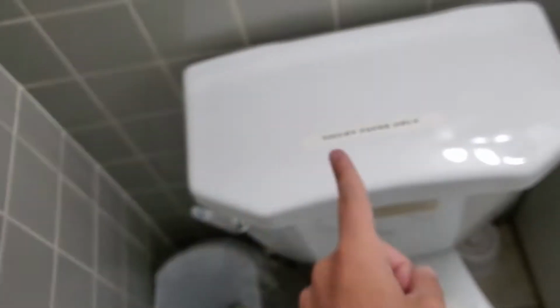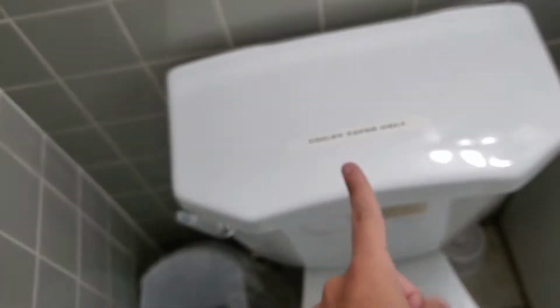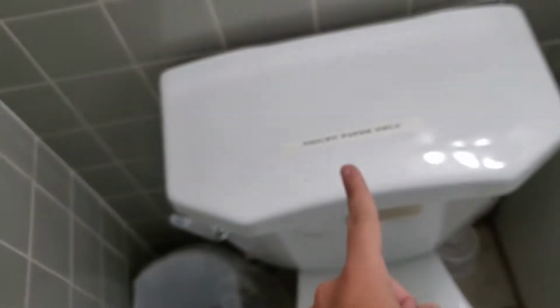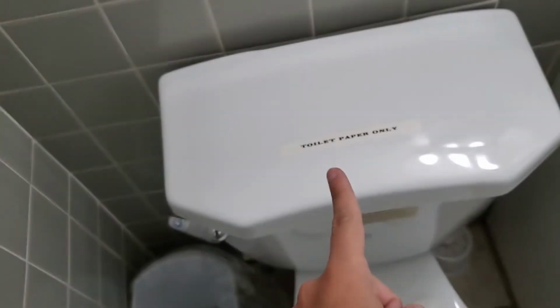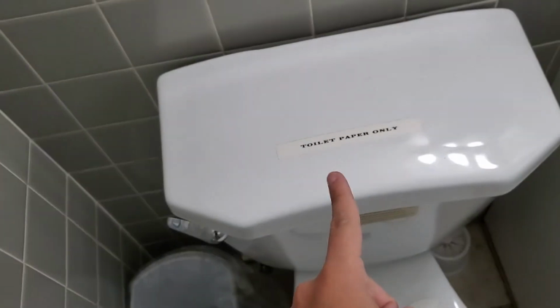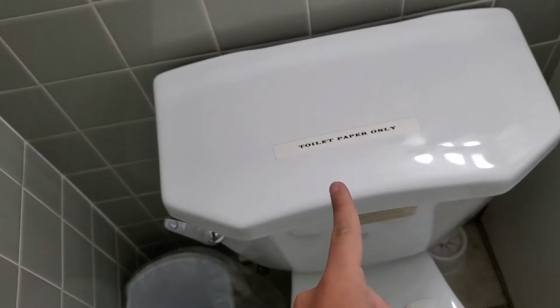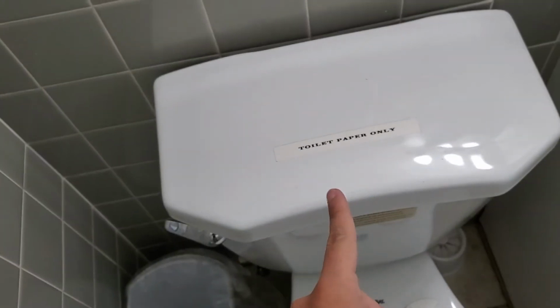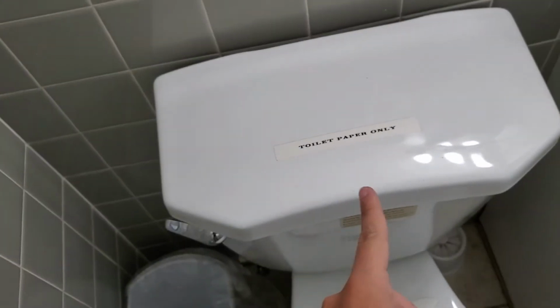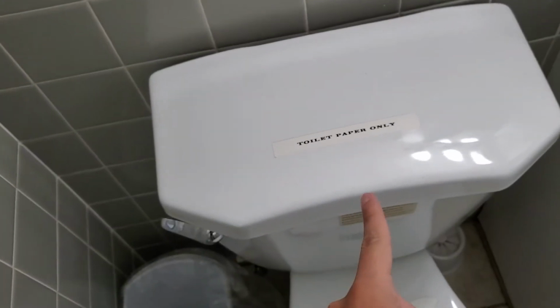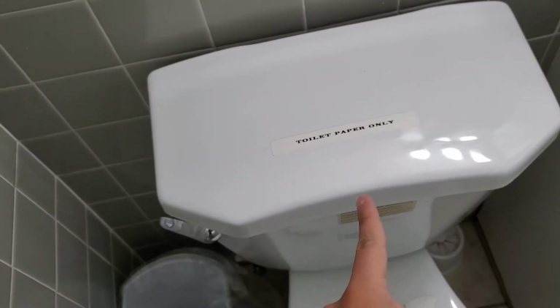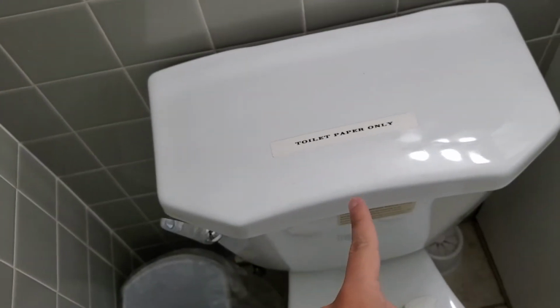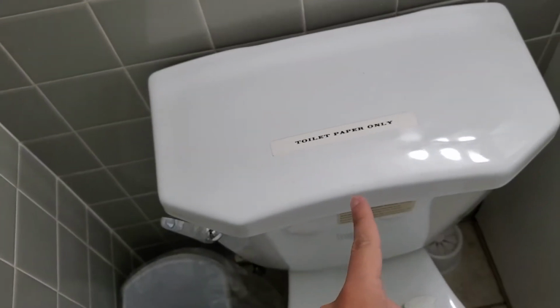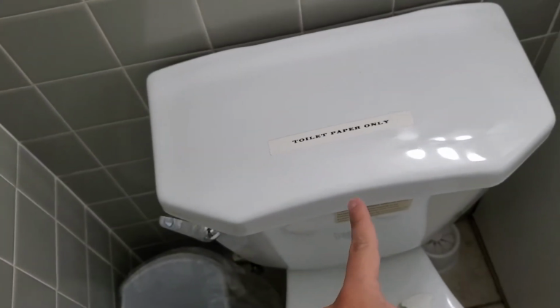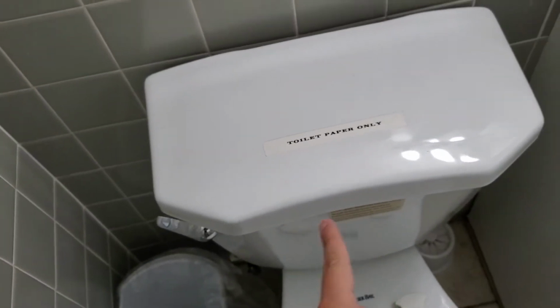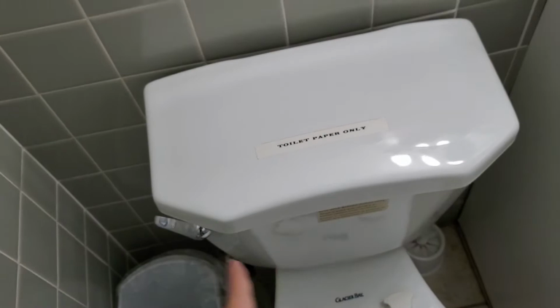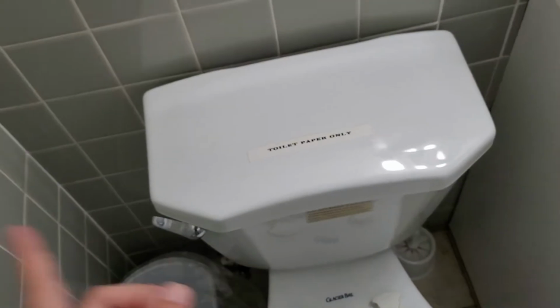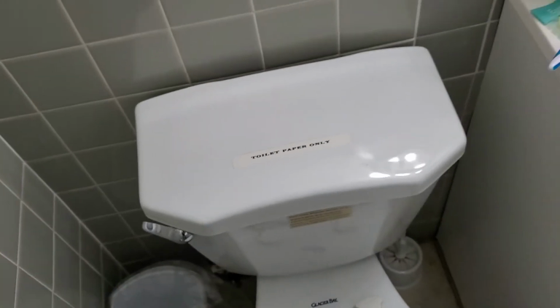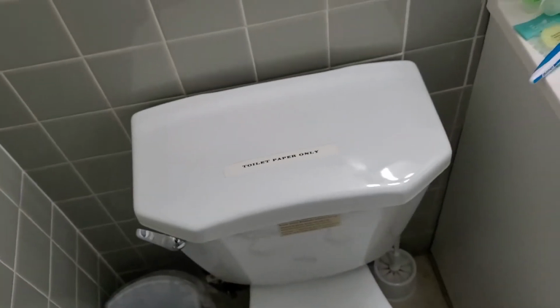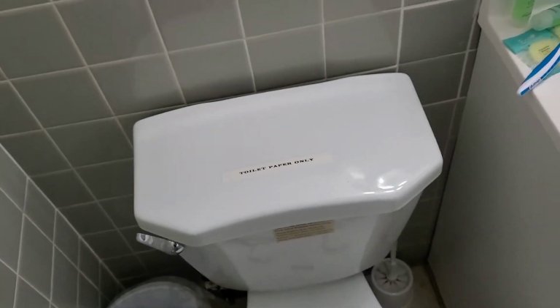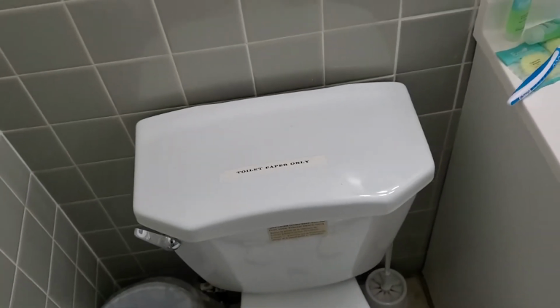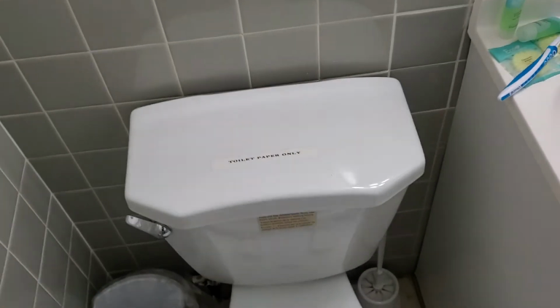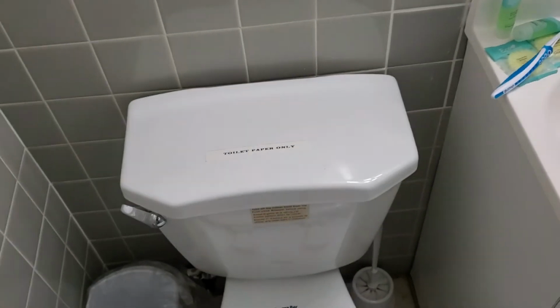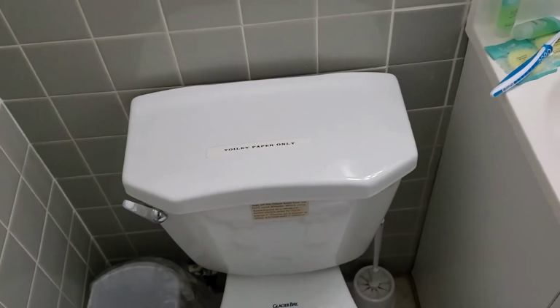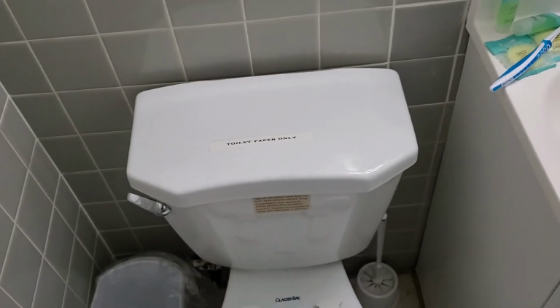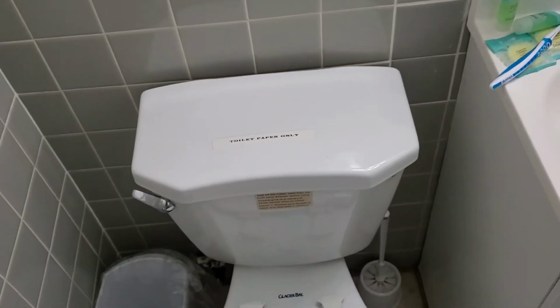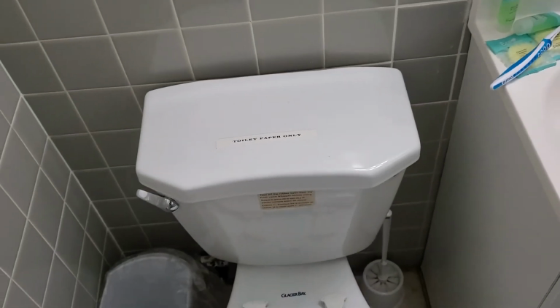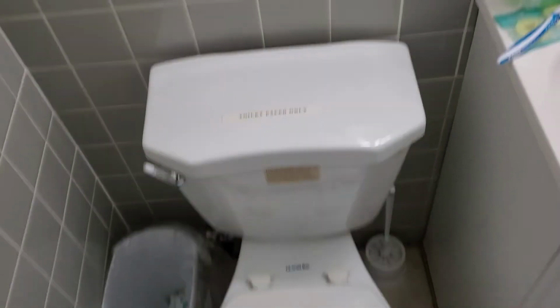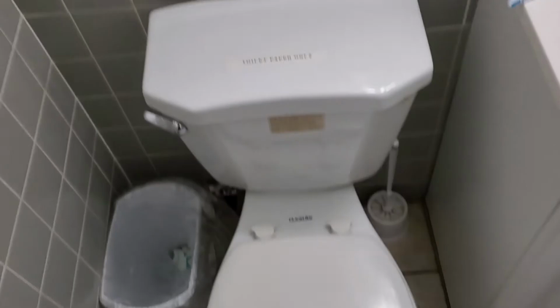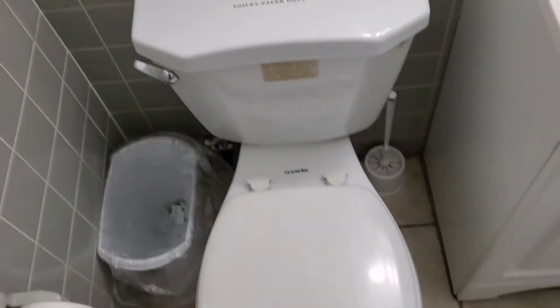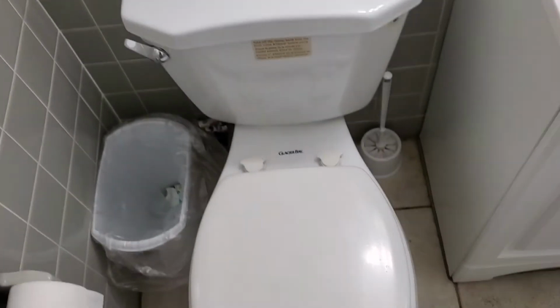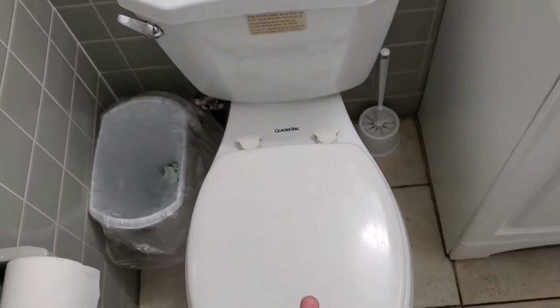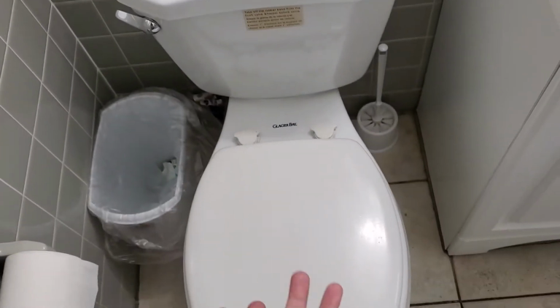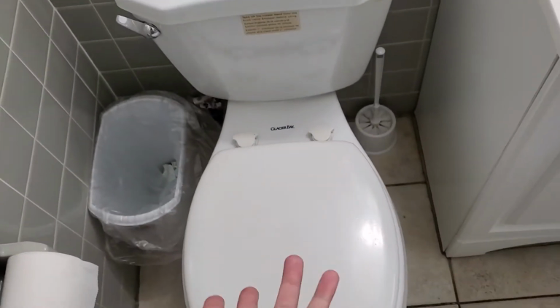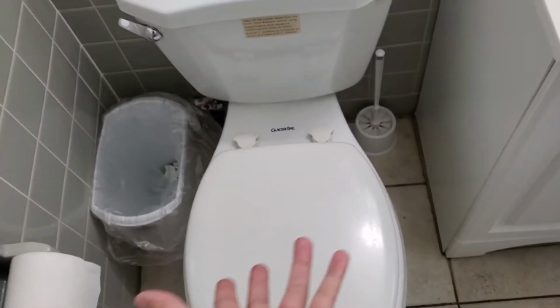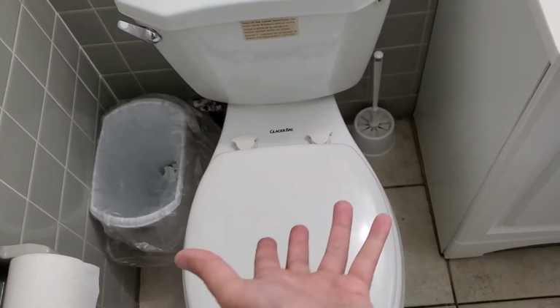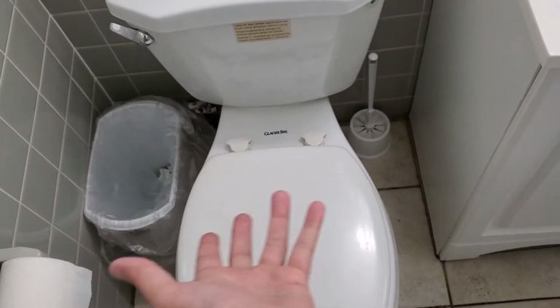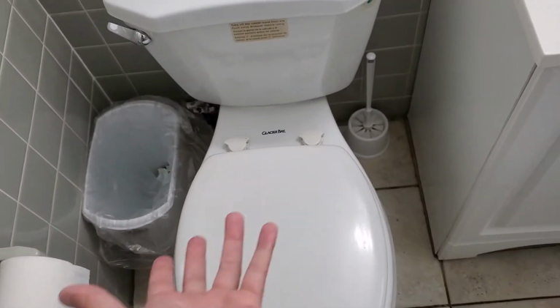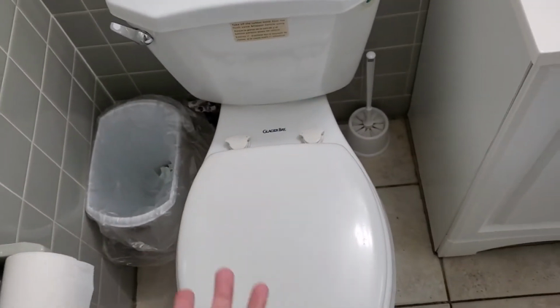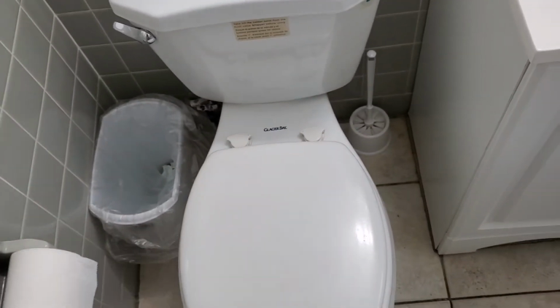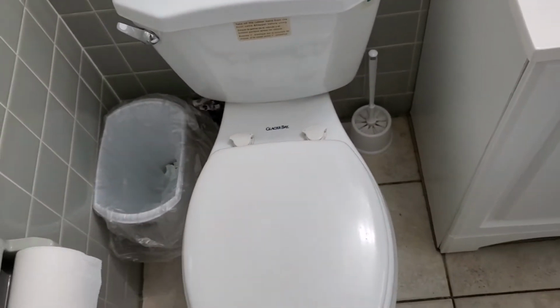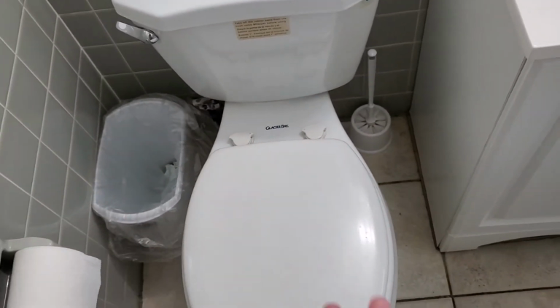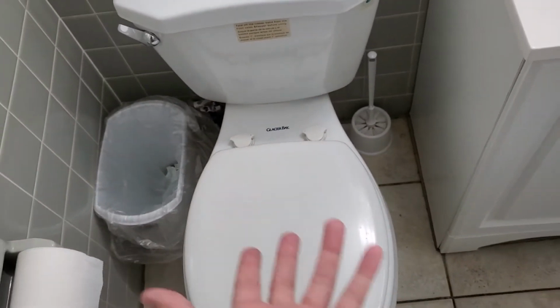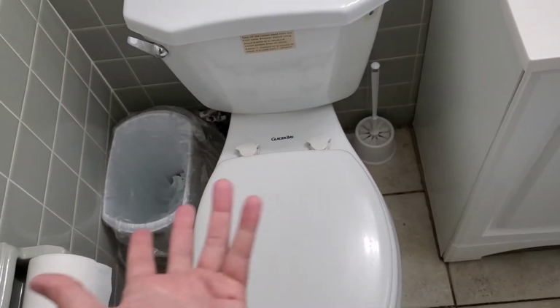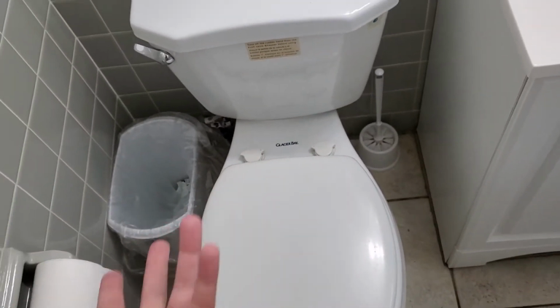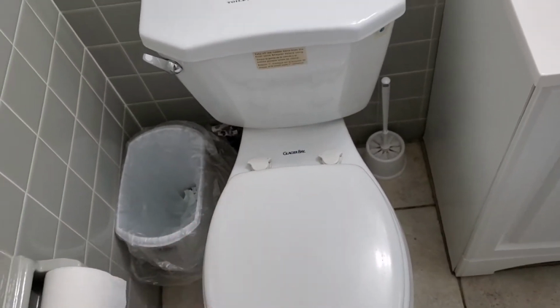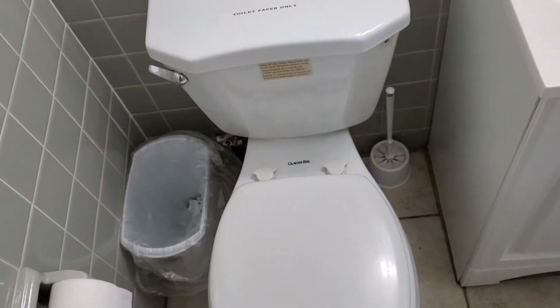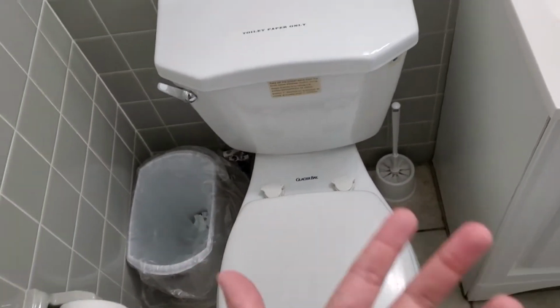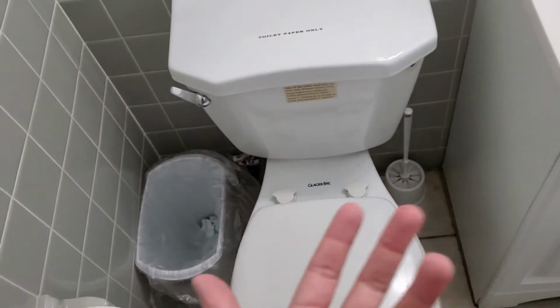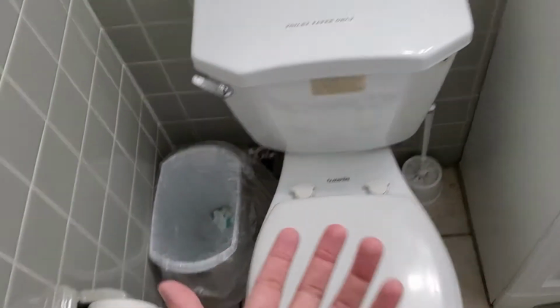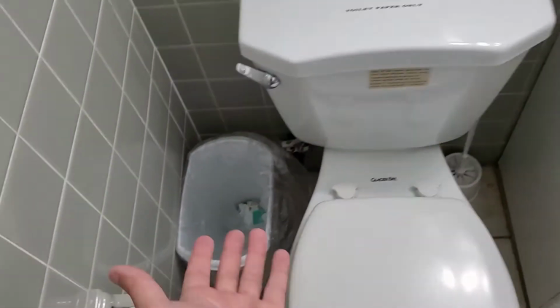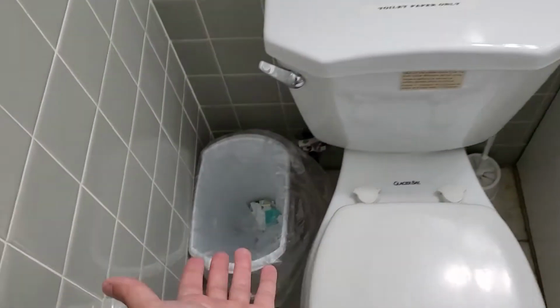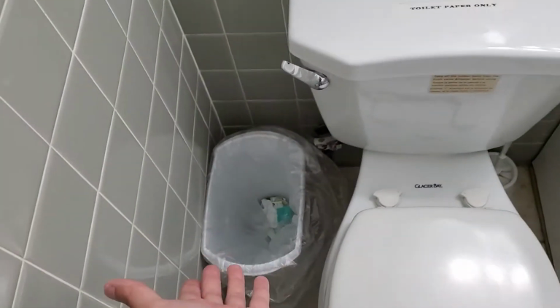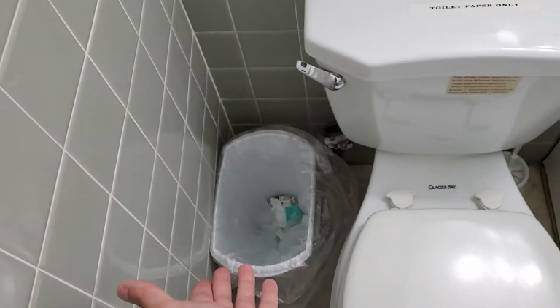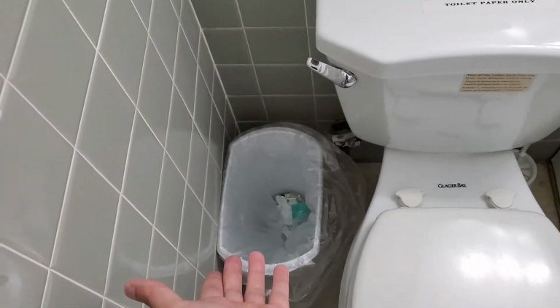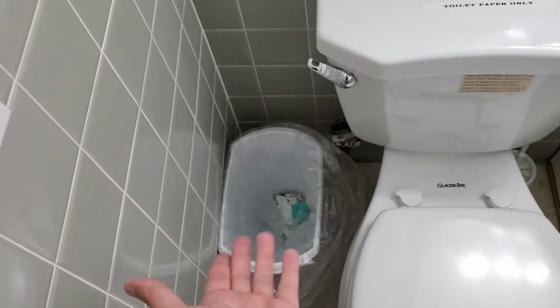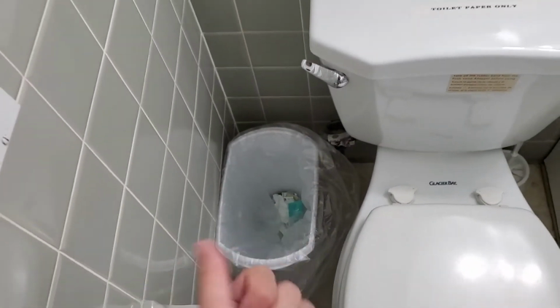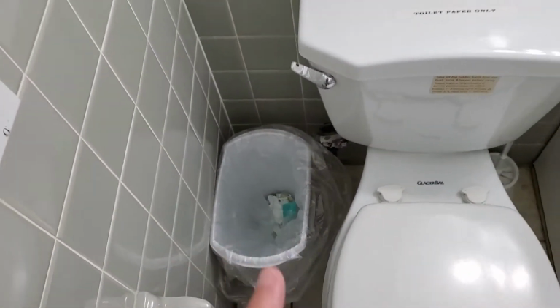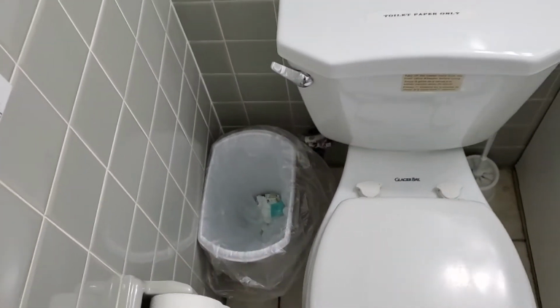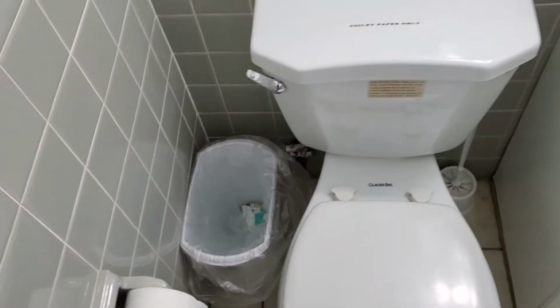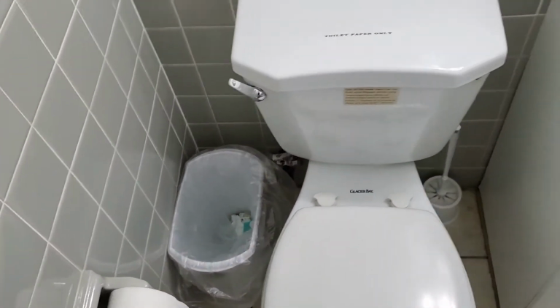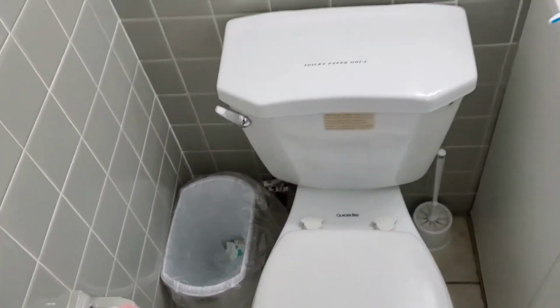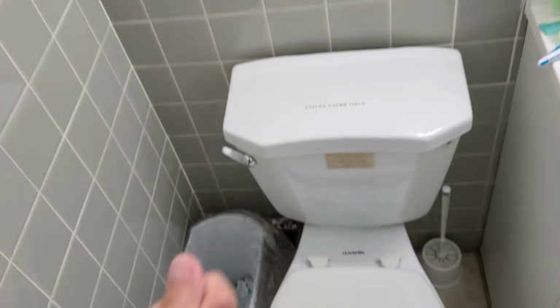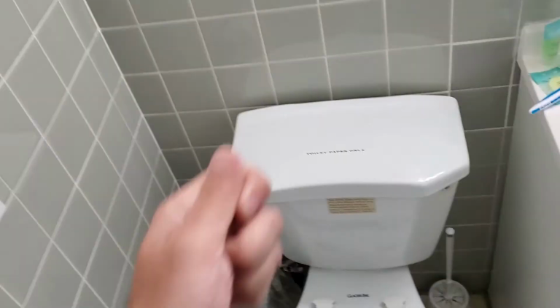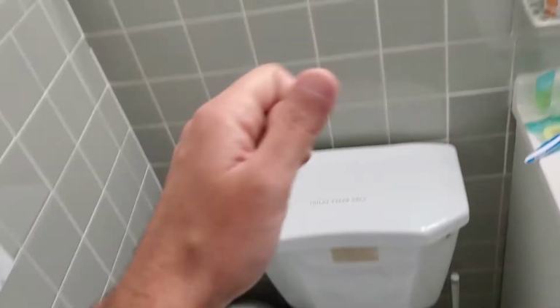Toilet paper only — I didn't realize that. I actually used this. I don't know if I was supposed to go in there.